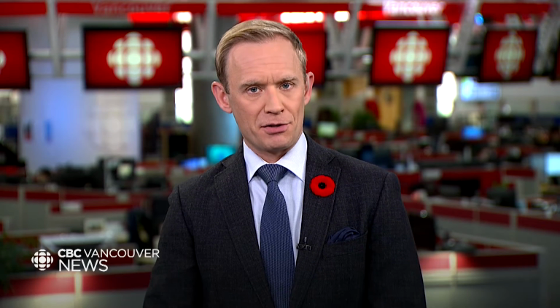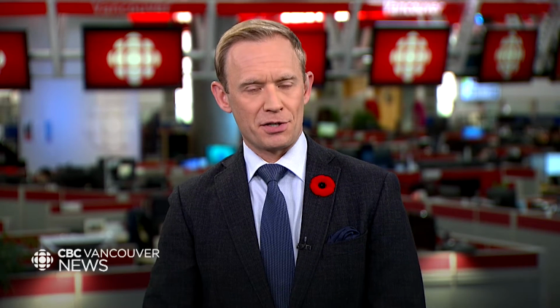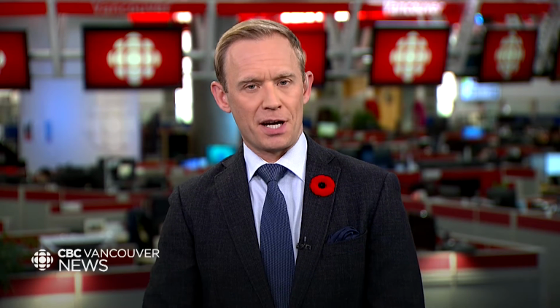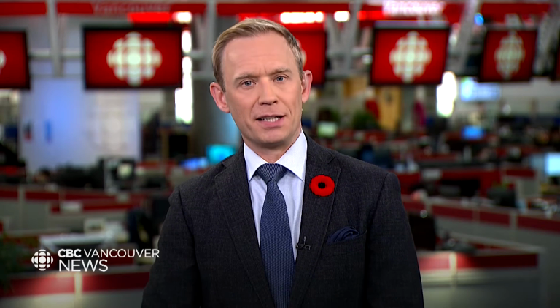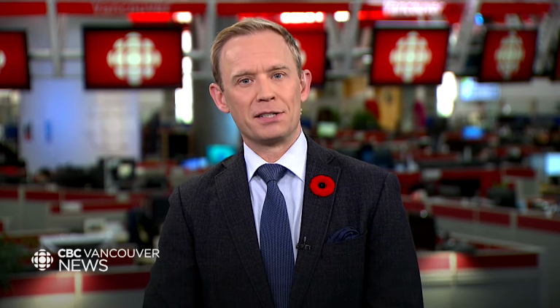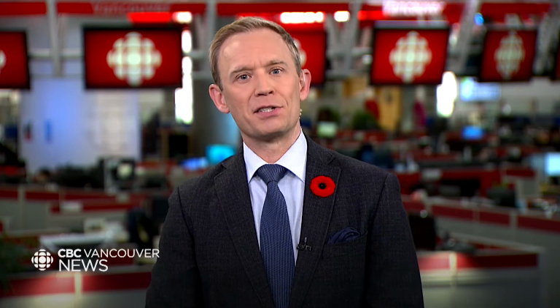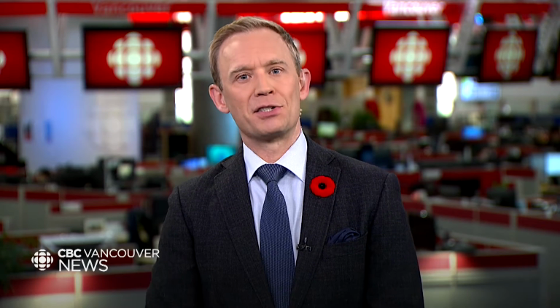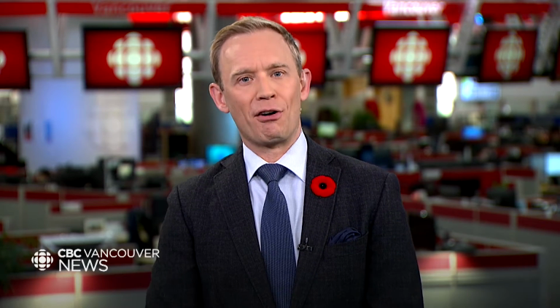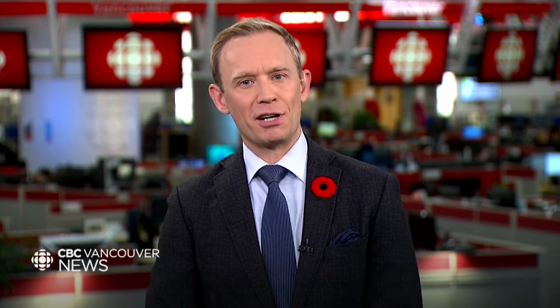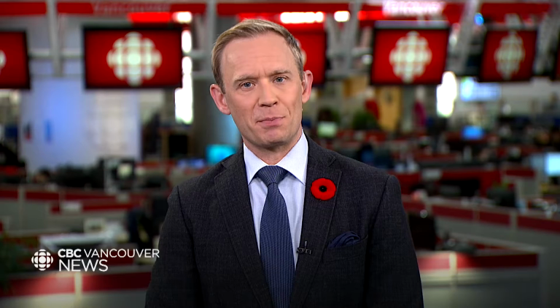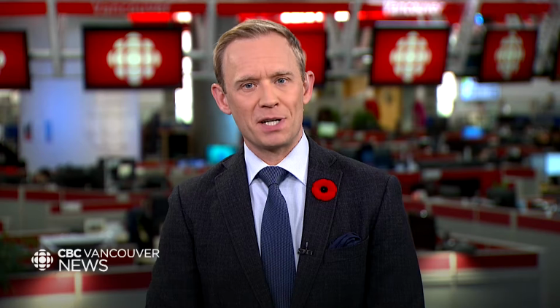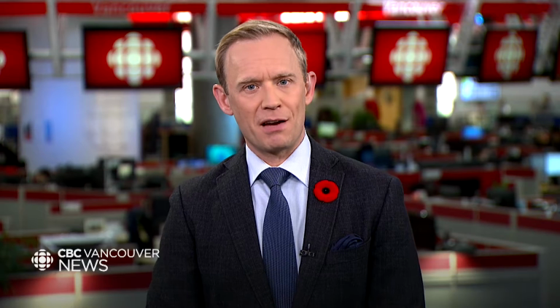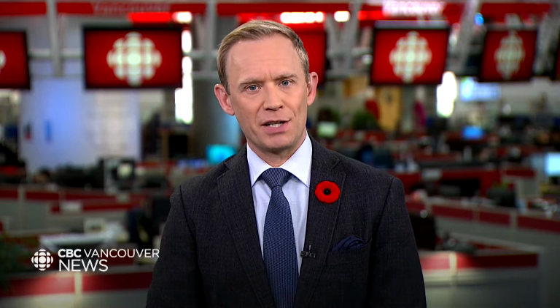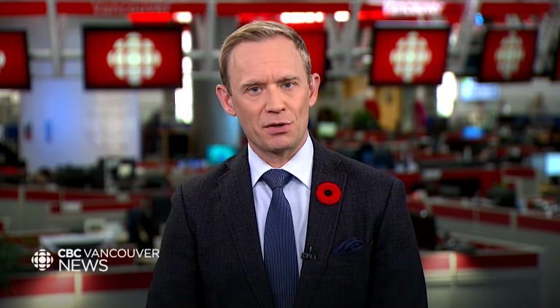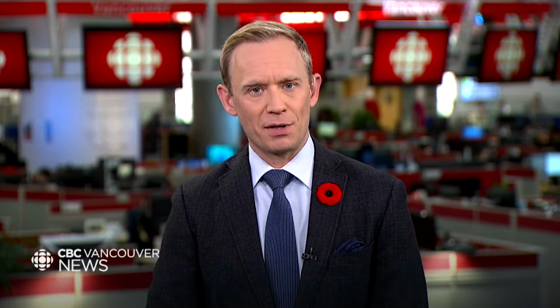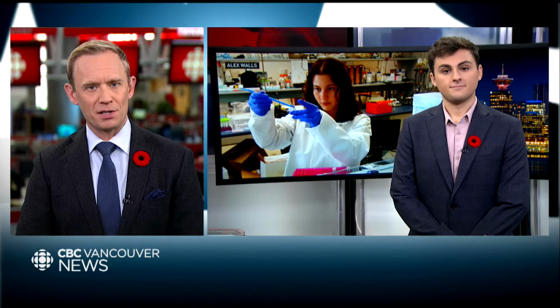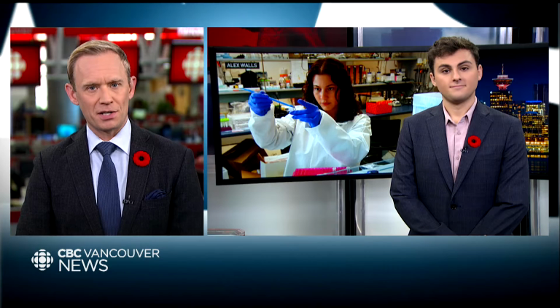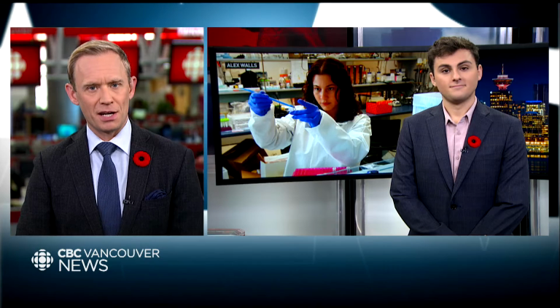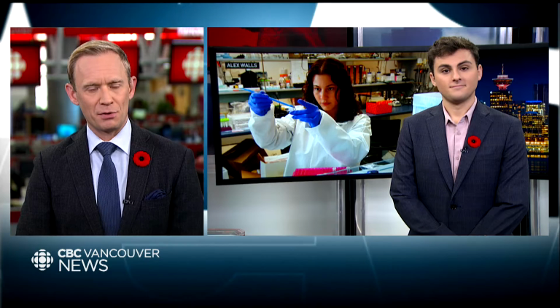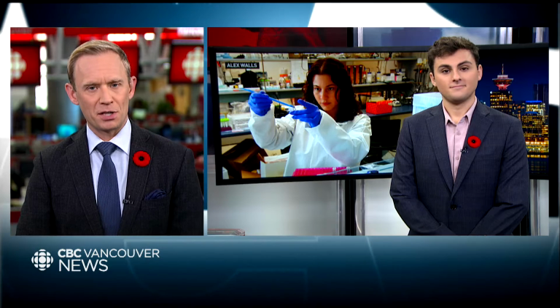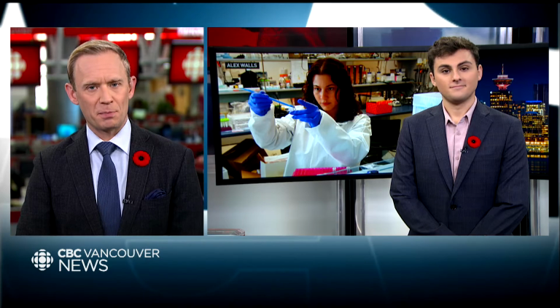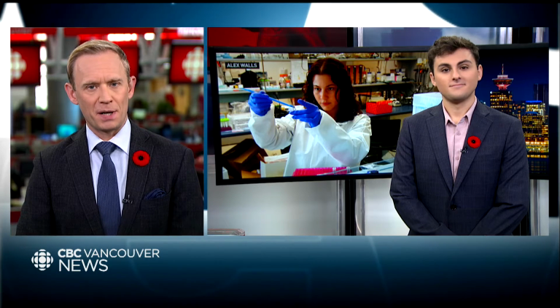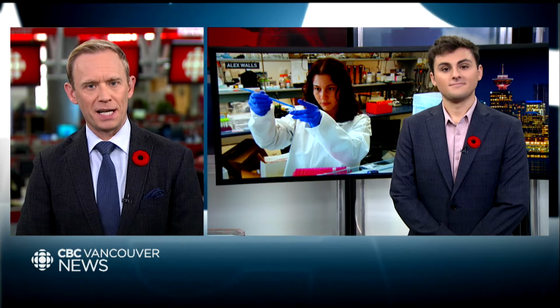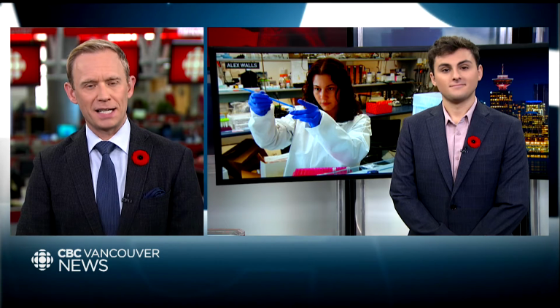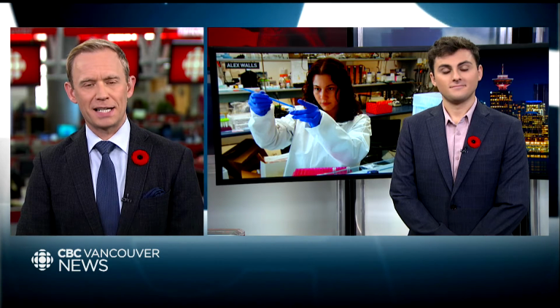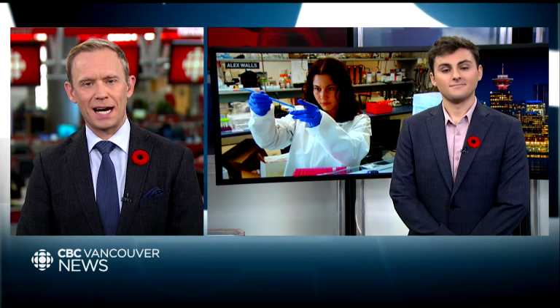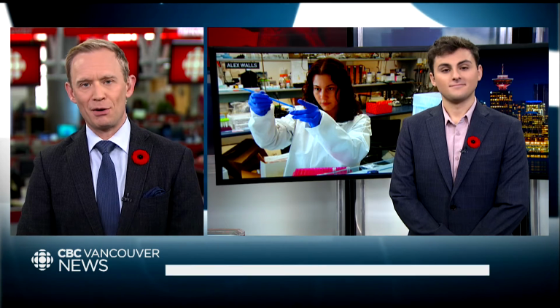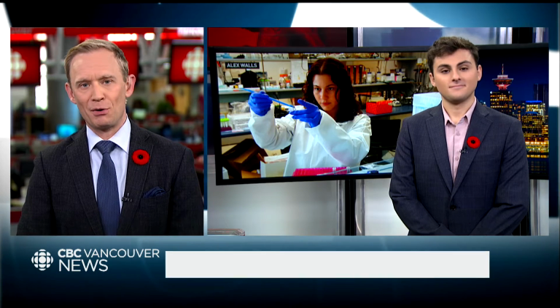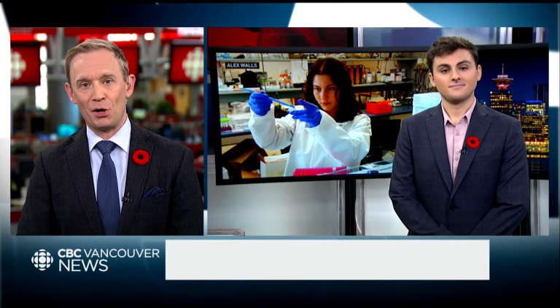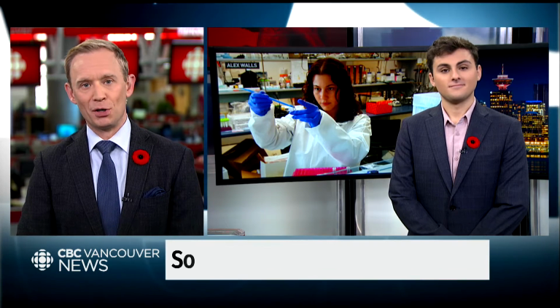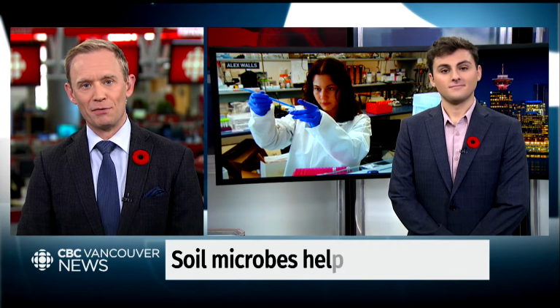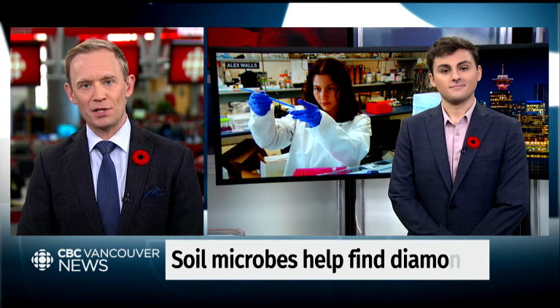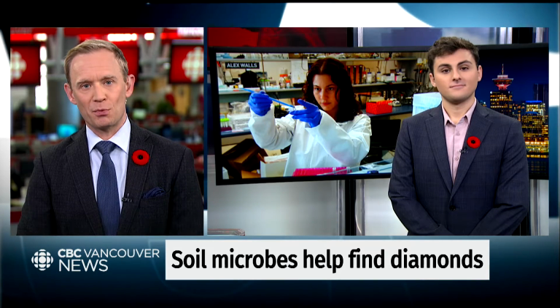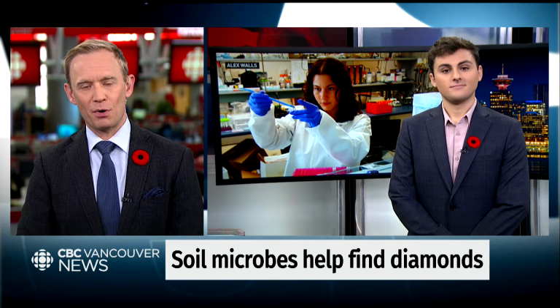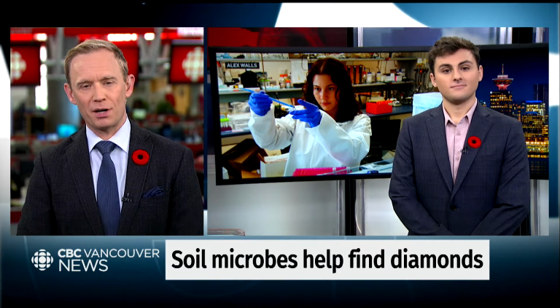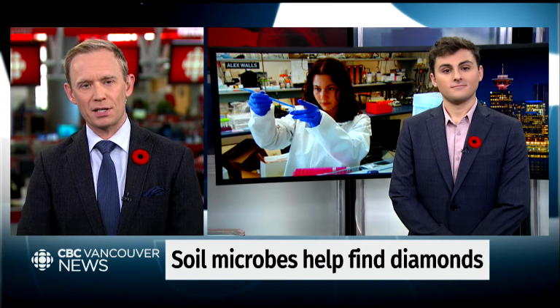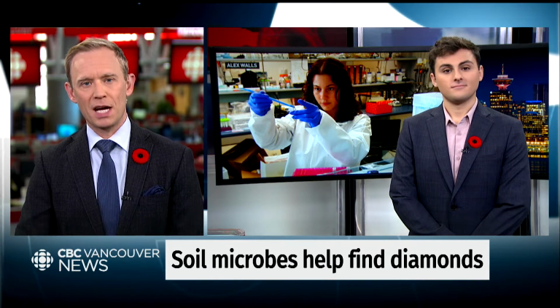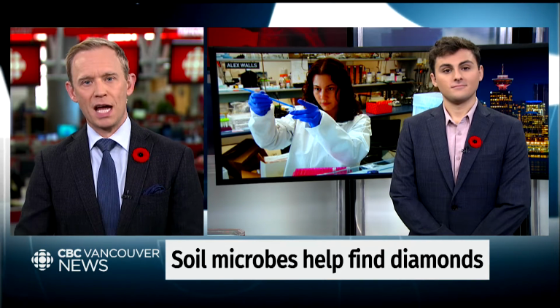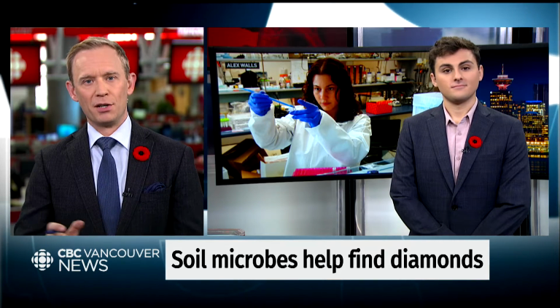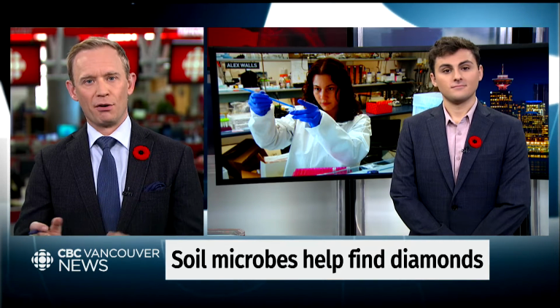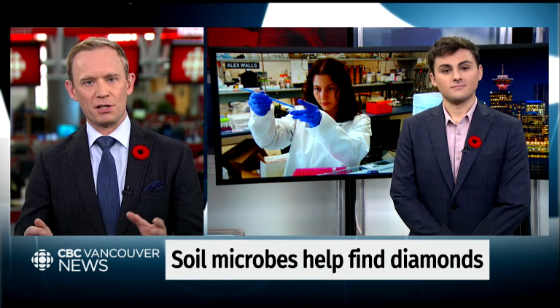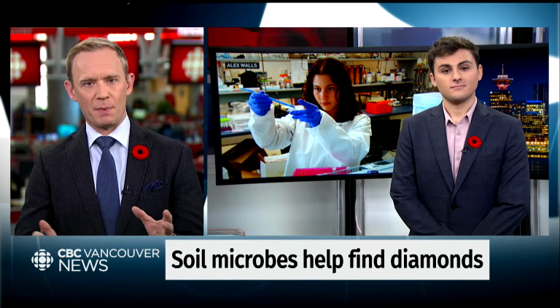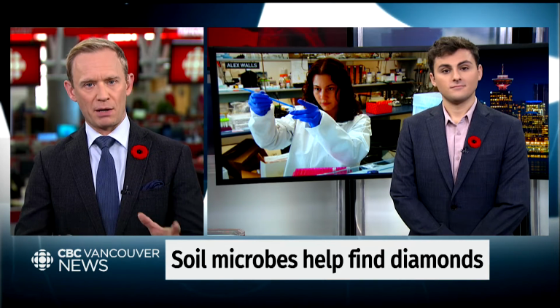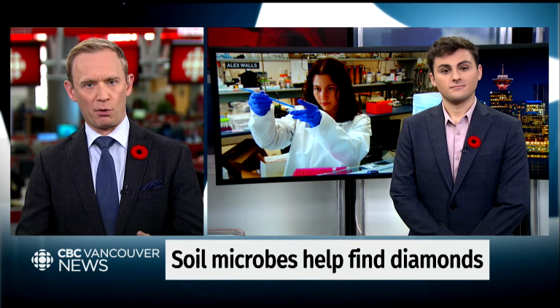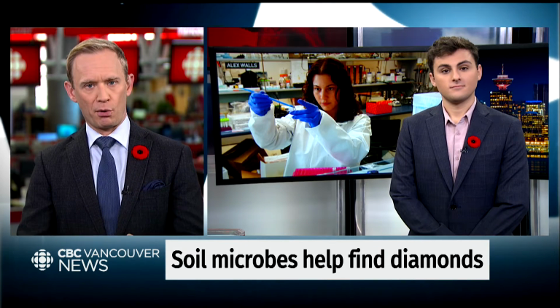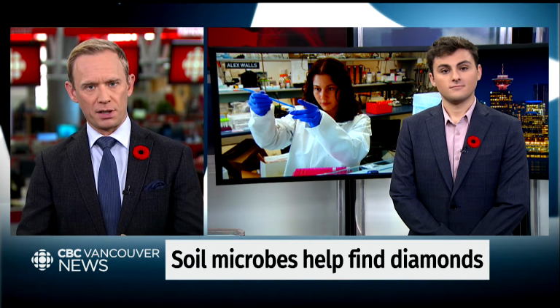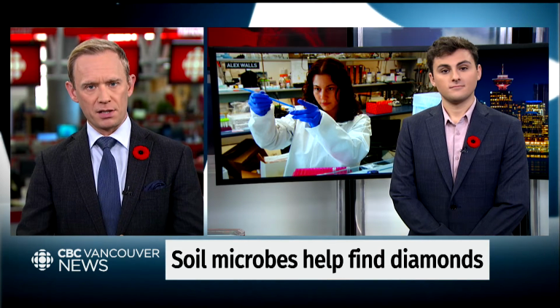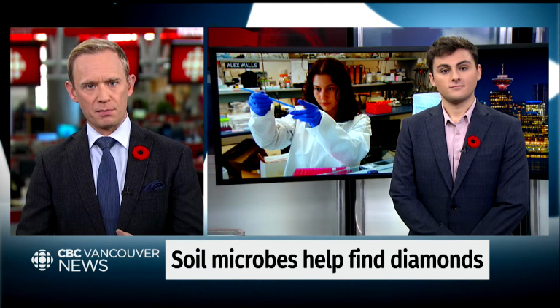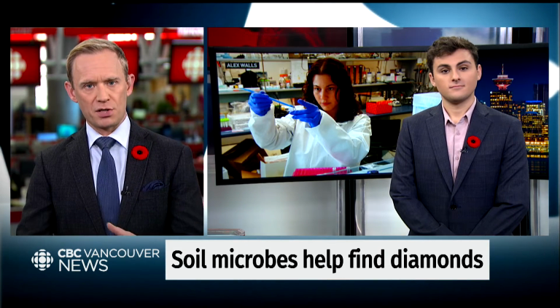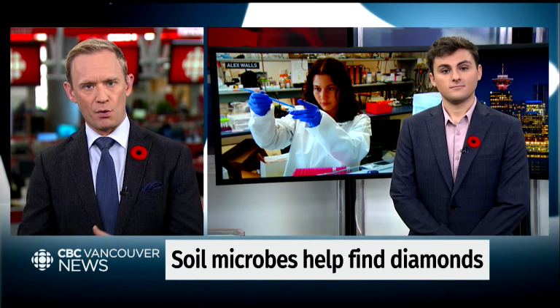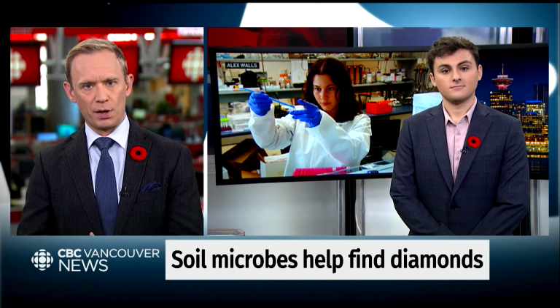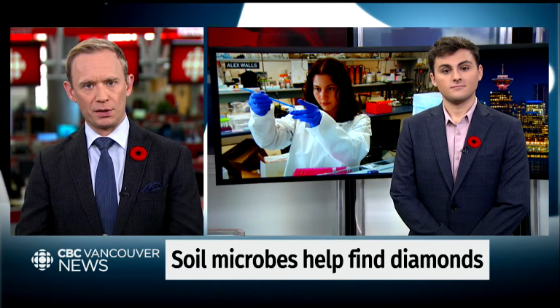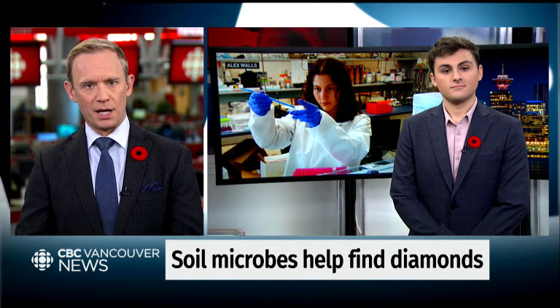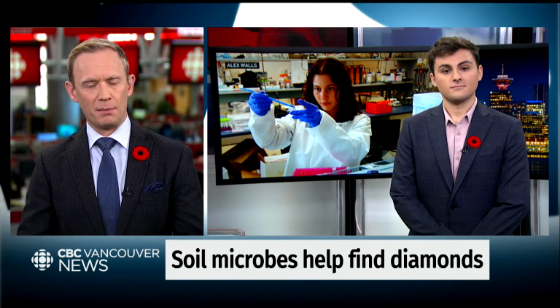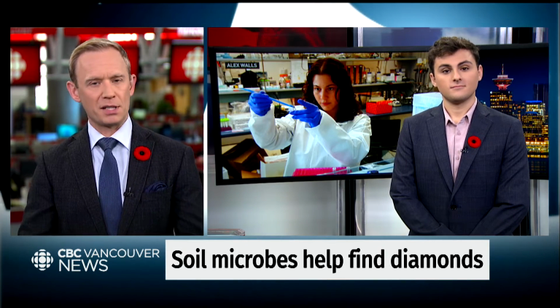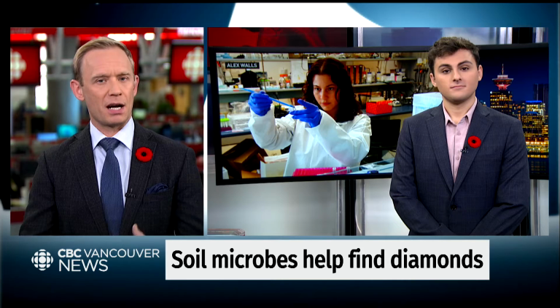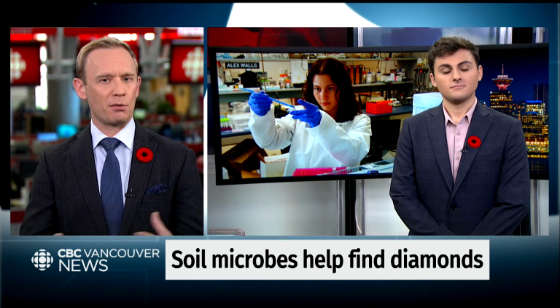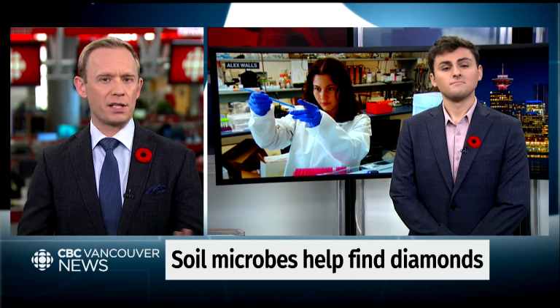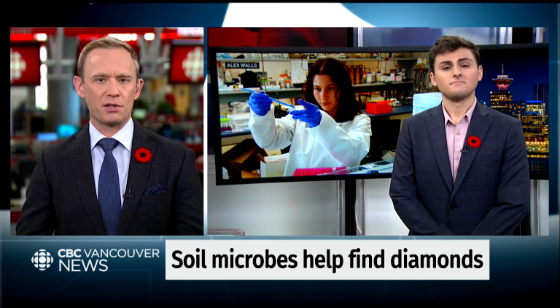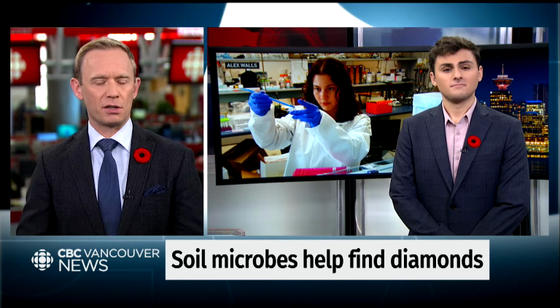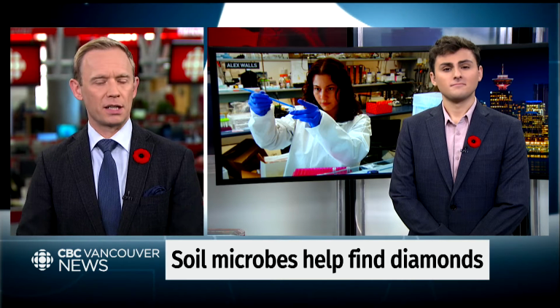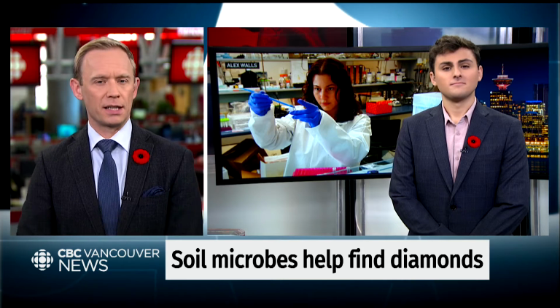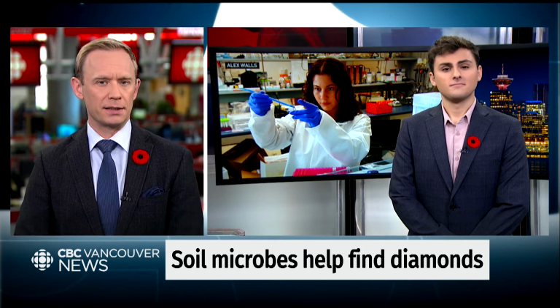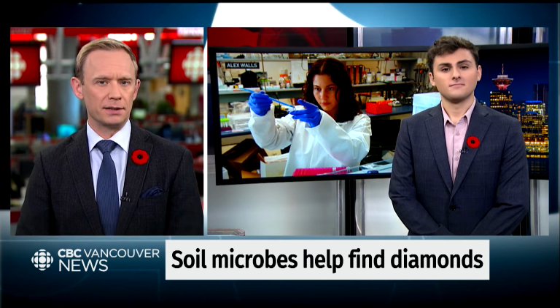Scientist Darius Madhavi joins us now to explain how all of this works. Darius, microorganisms, soil, diamonds — how are these all connected?